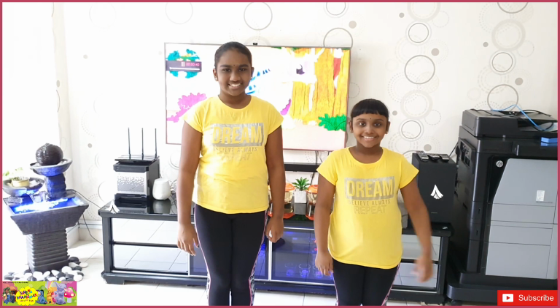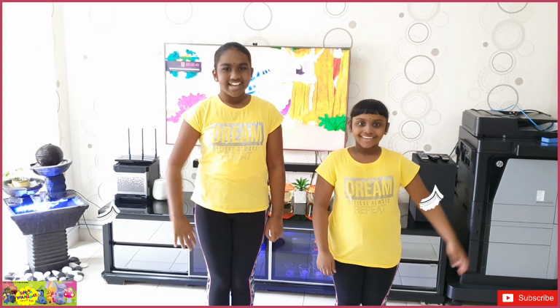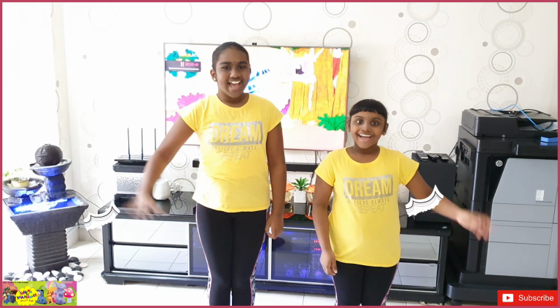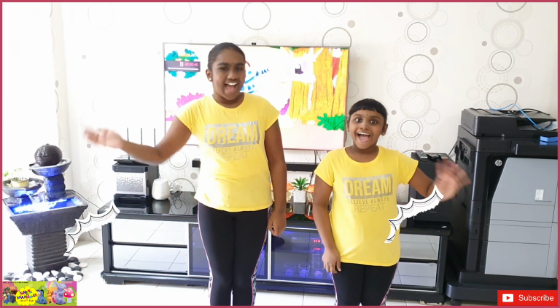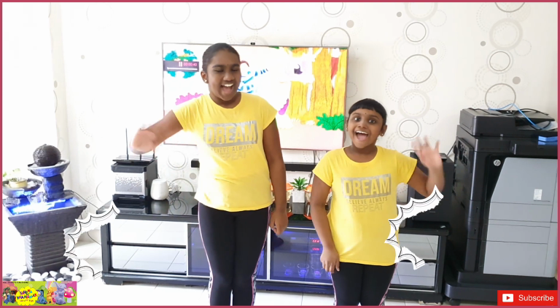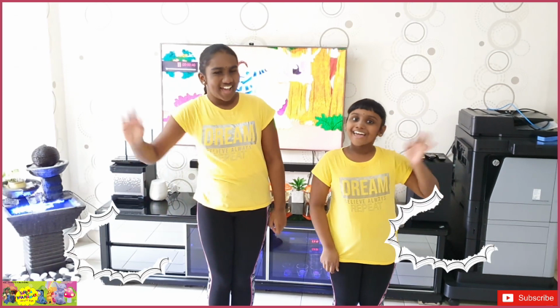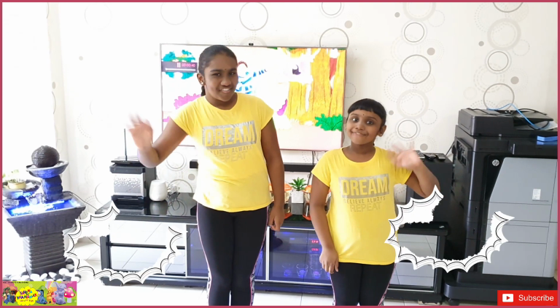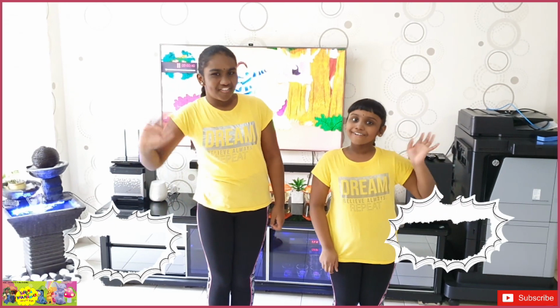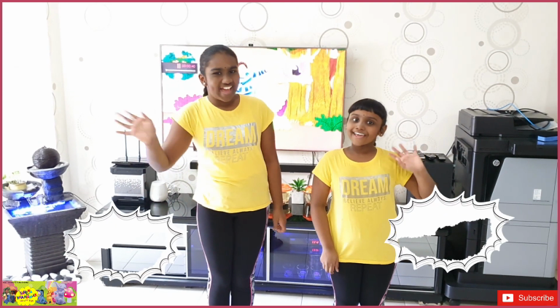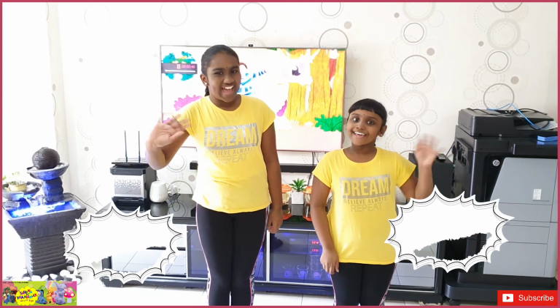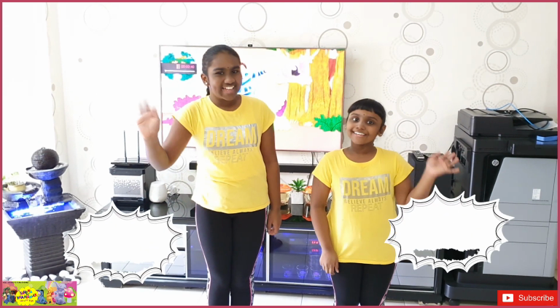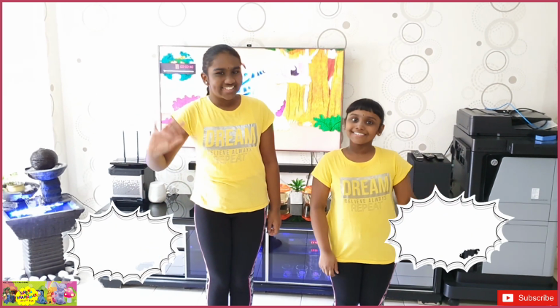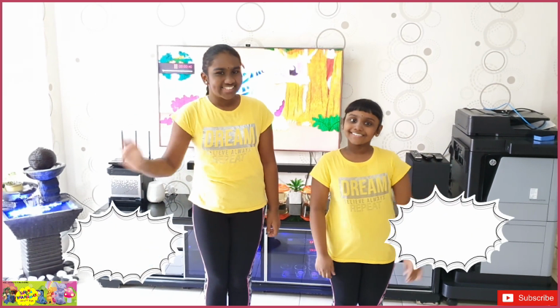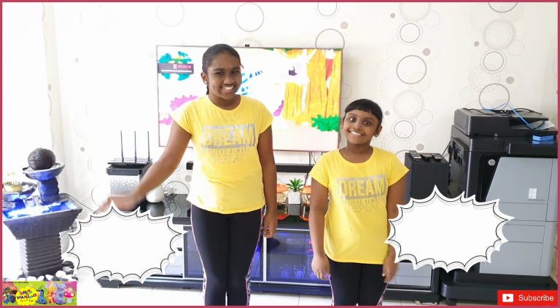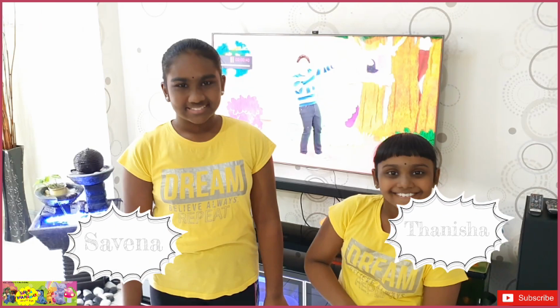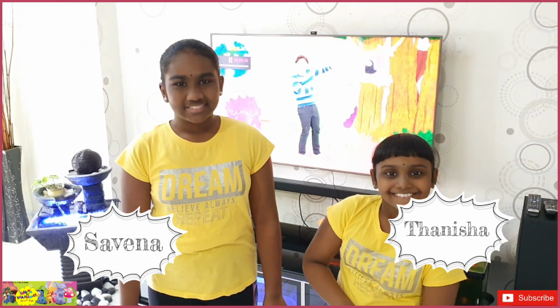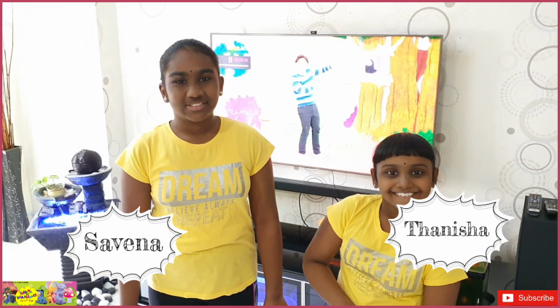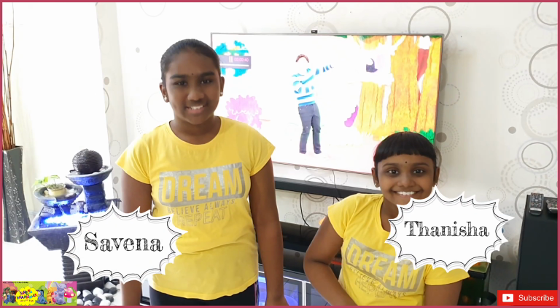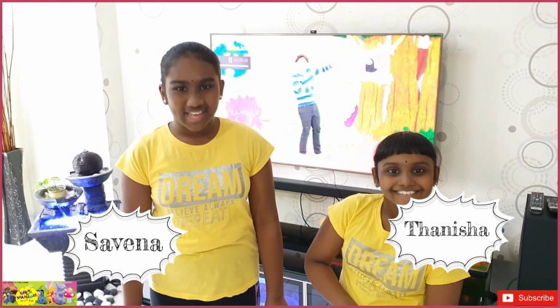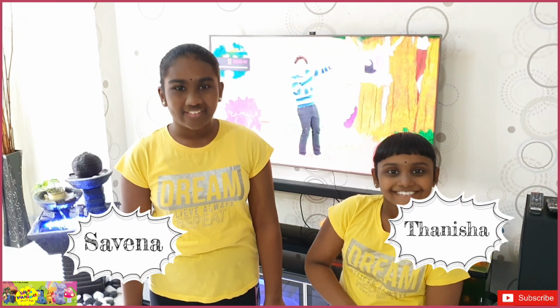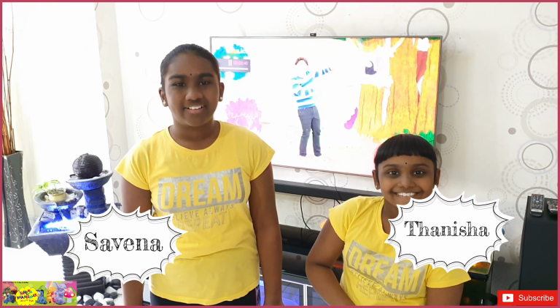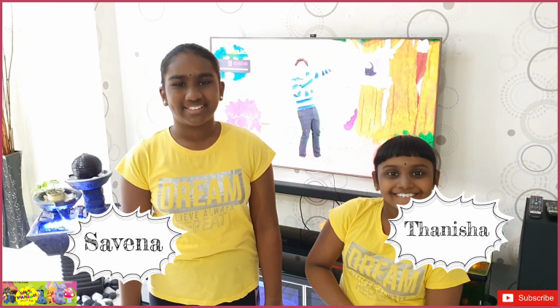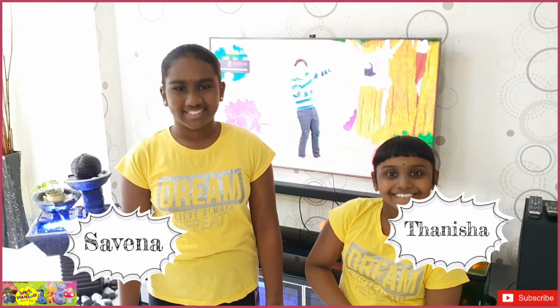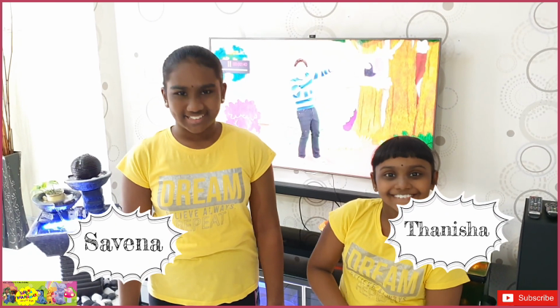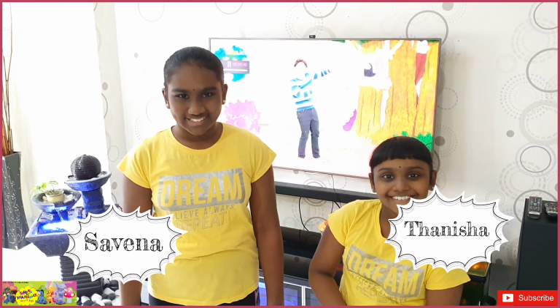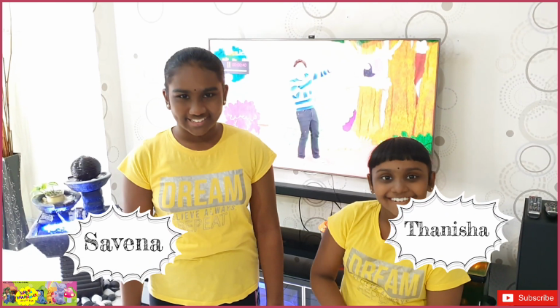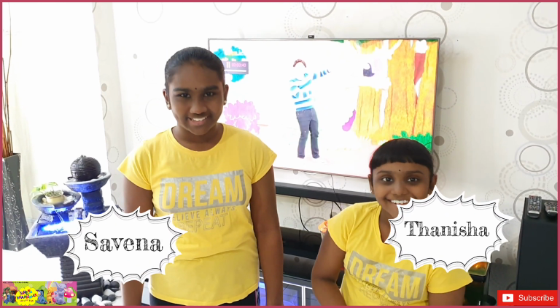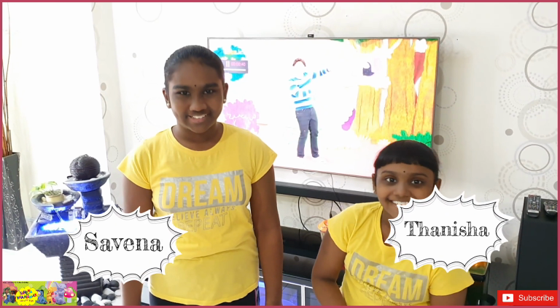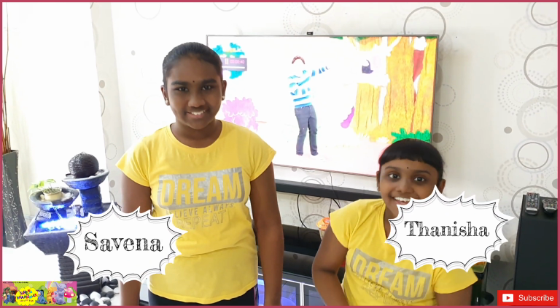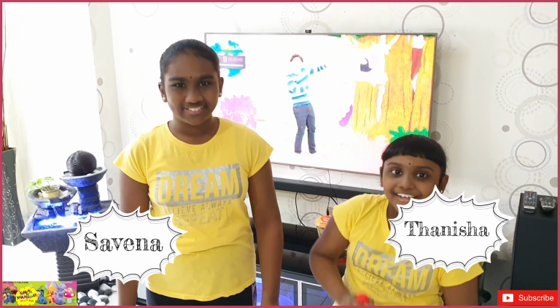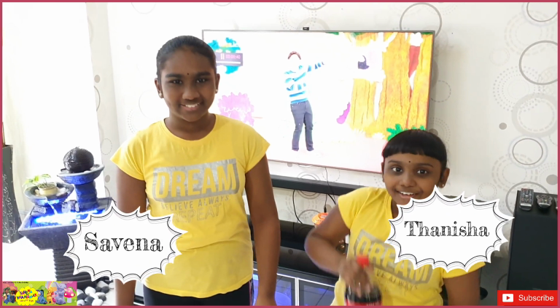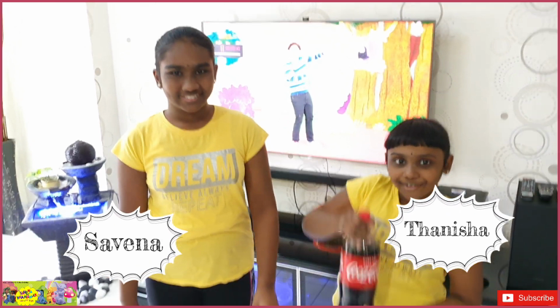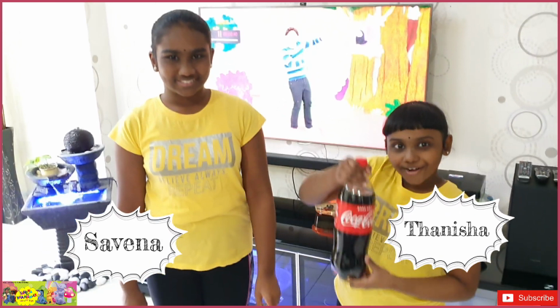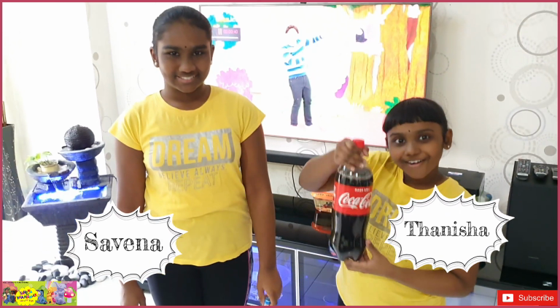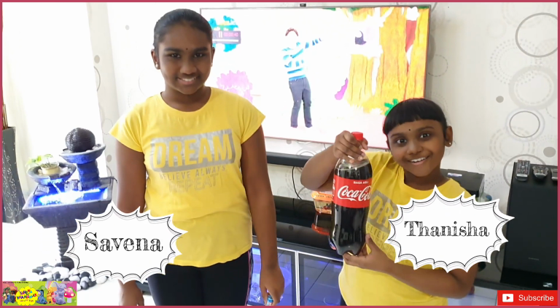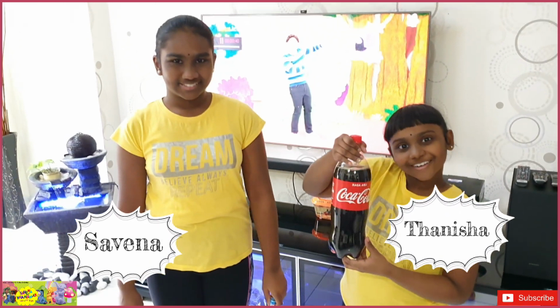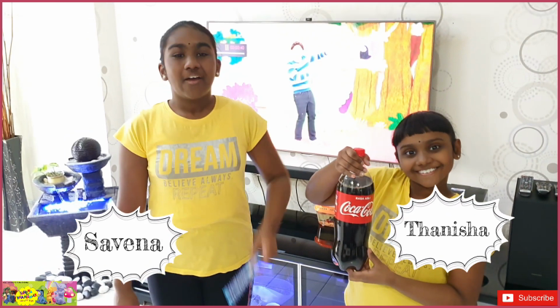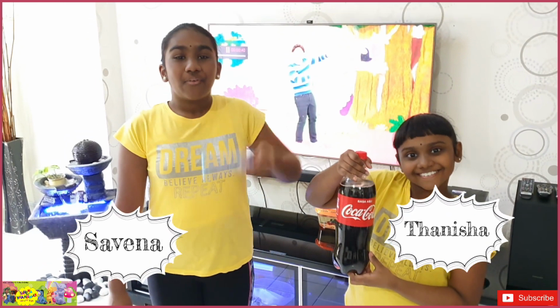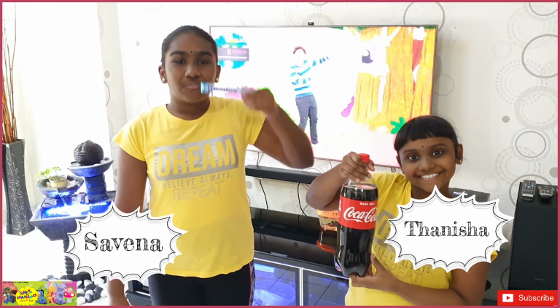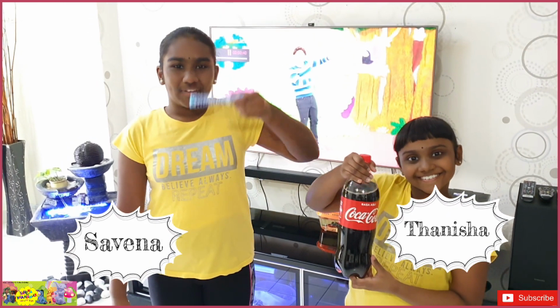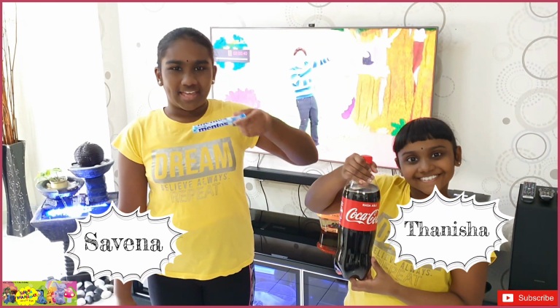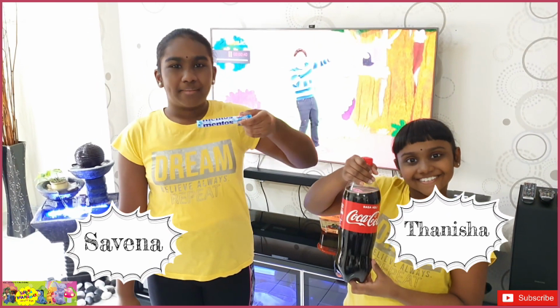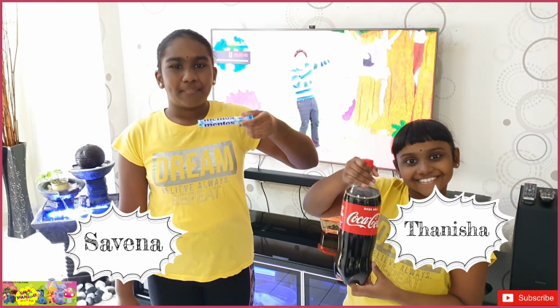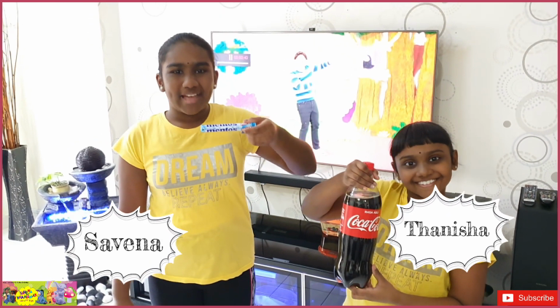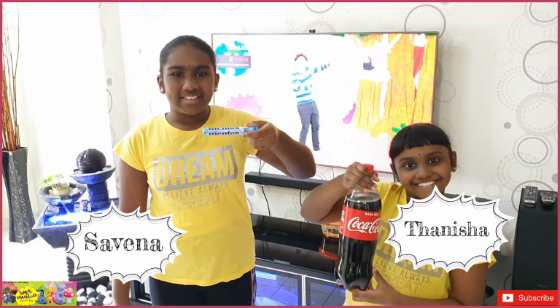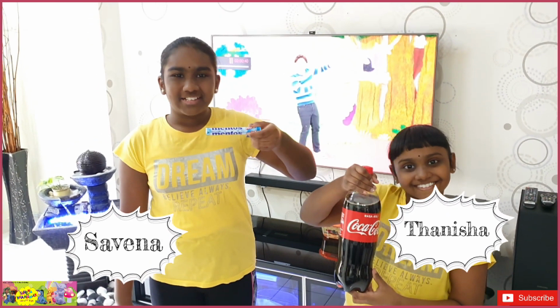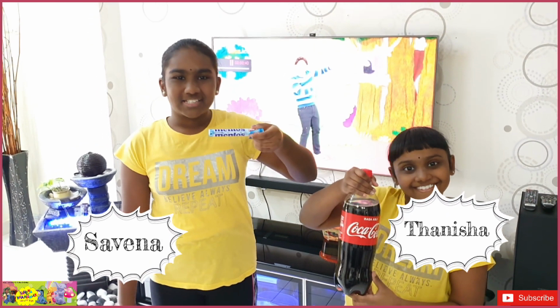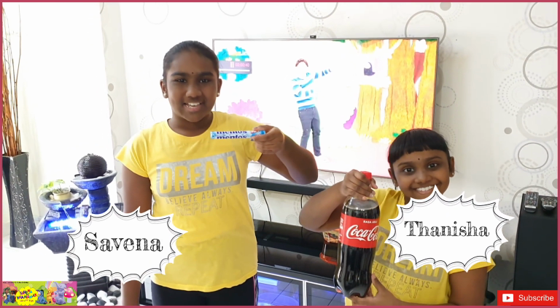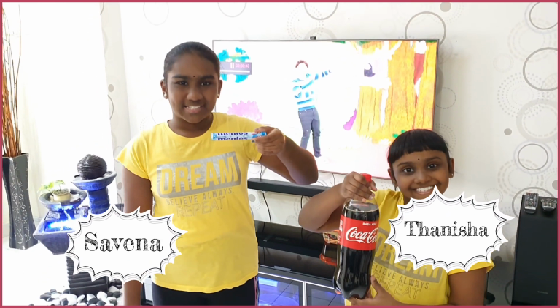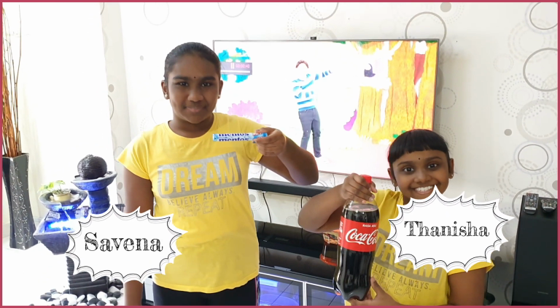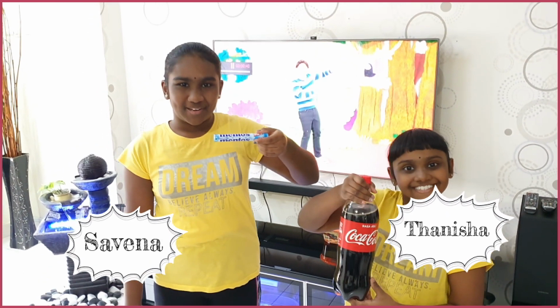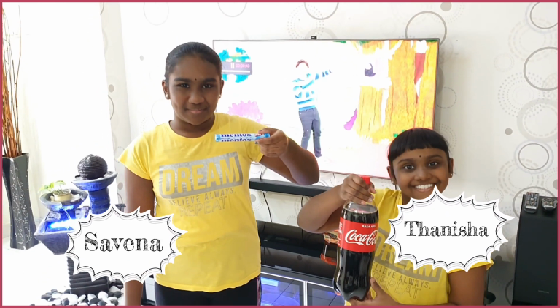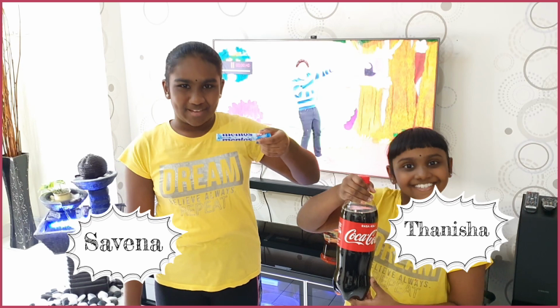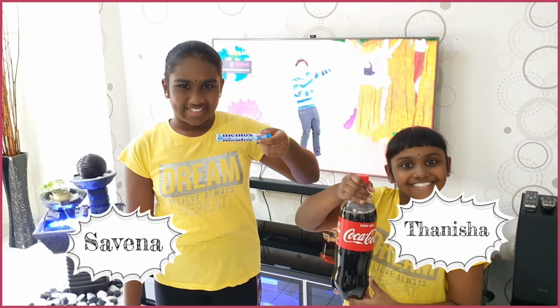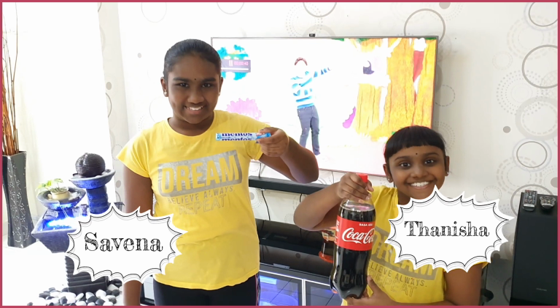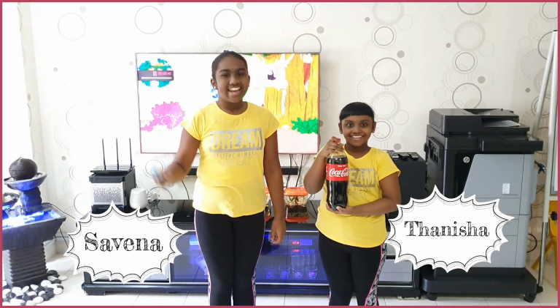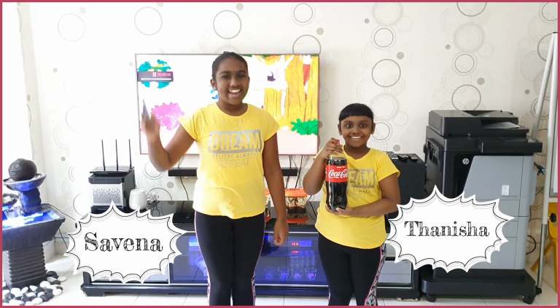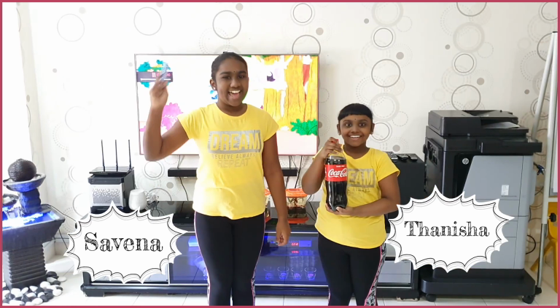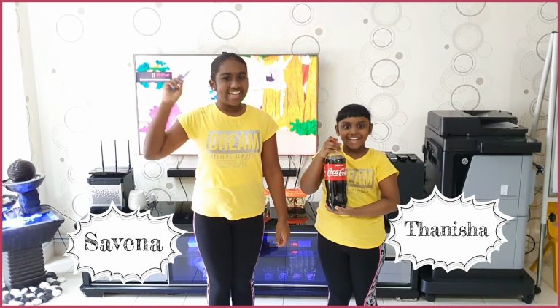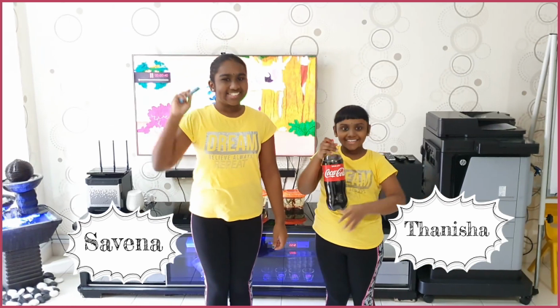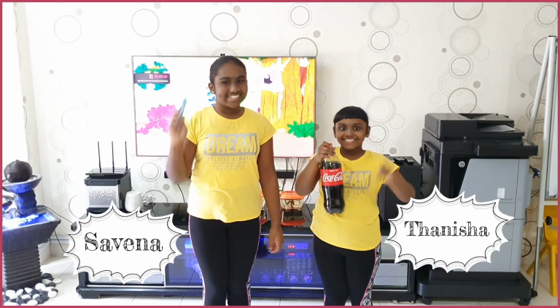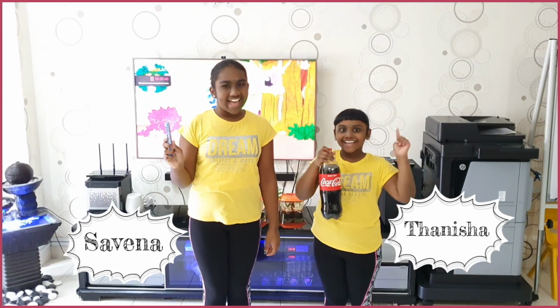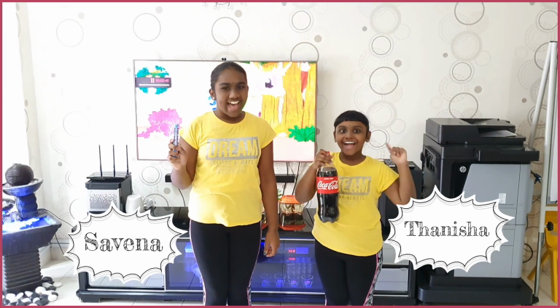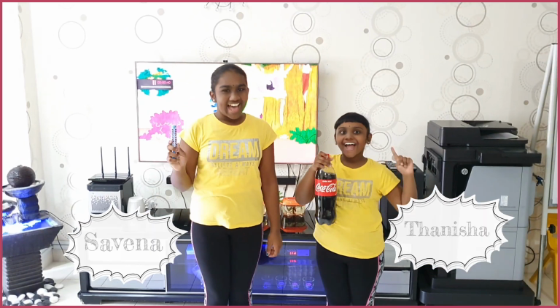Hi friends! Today we're going to do... Cook! Big Mentors Experiment! Let's start!